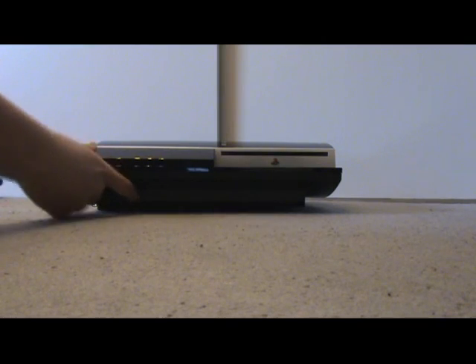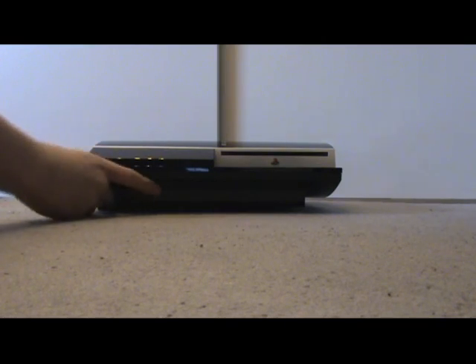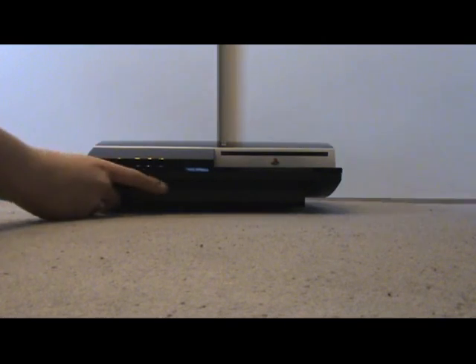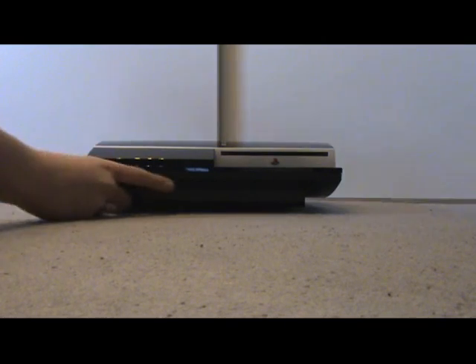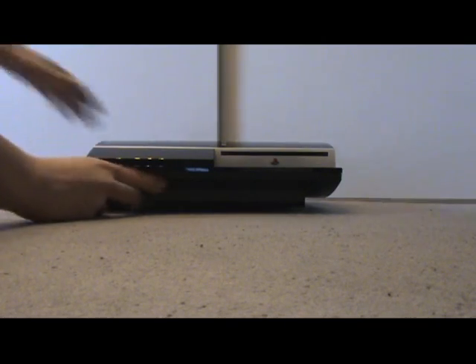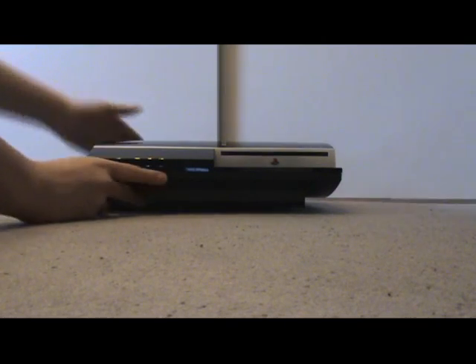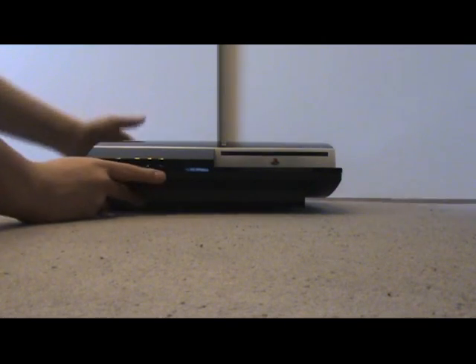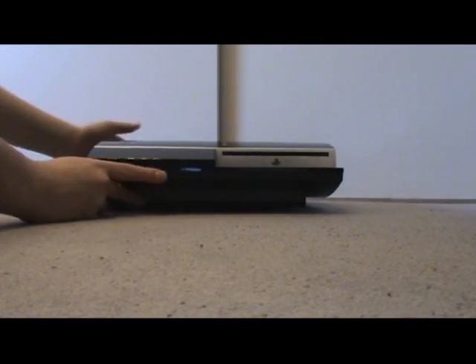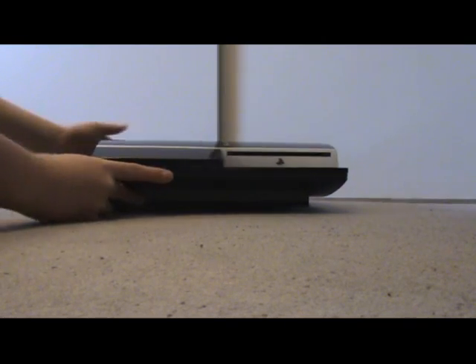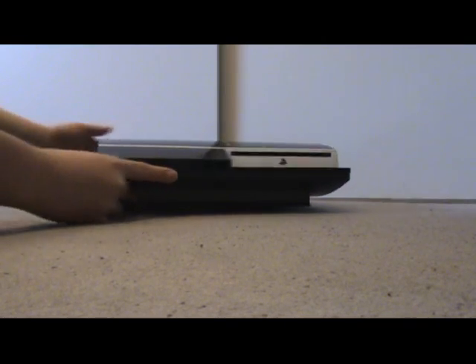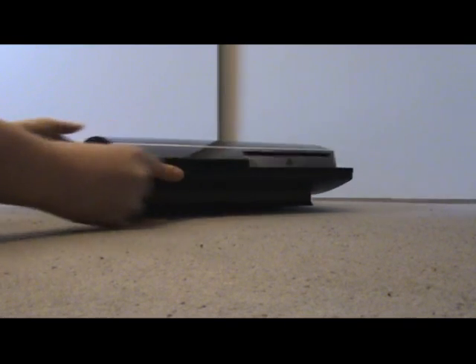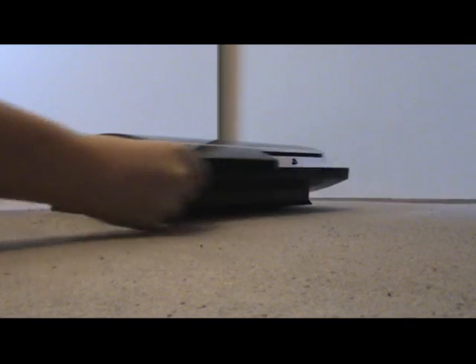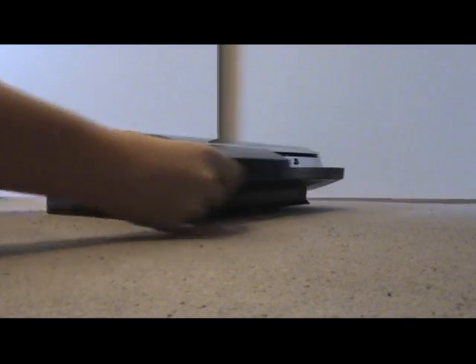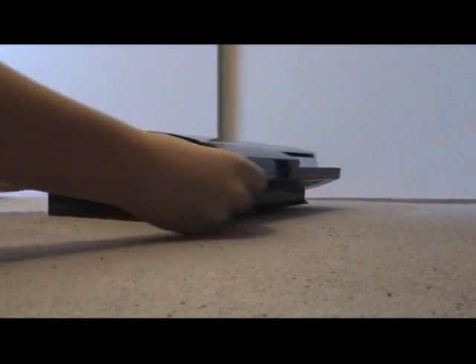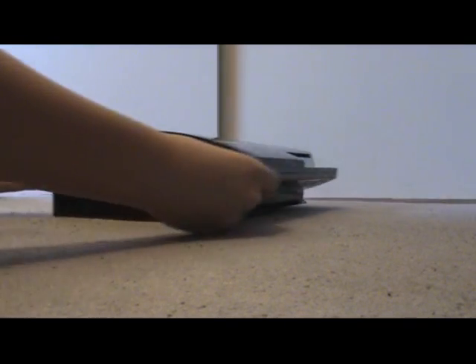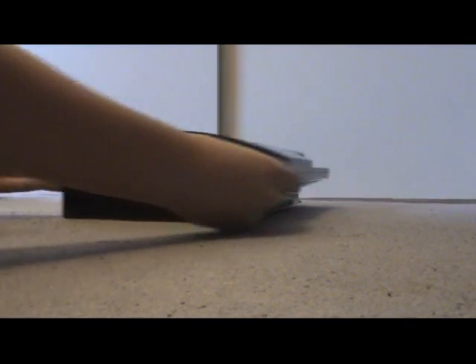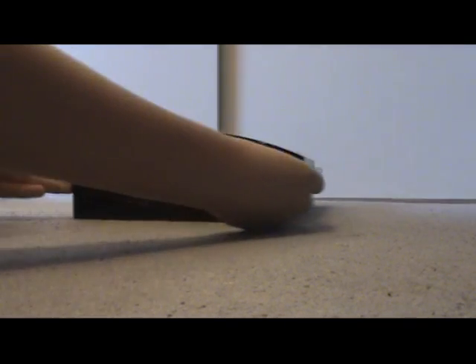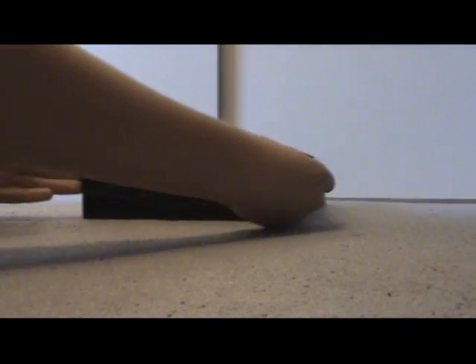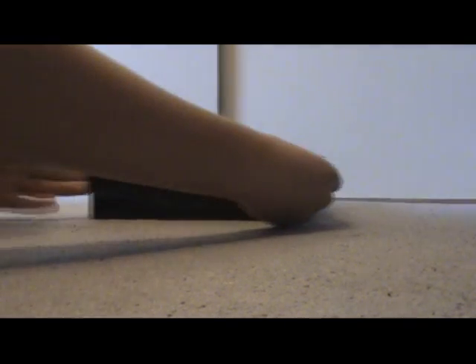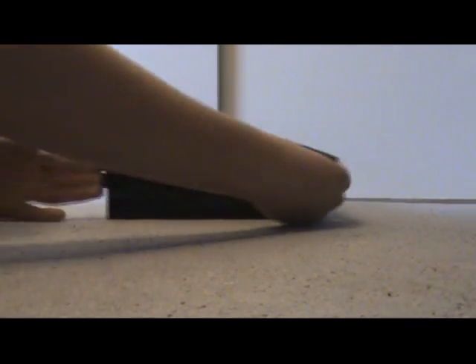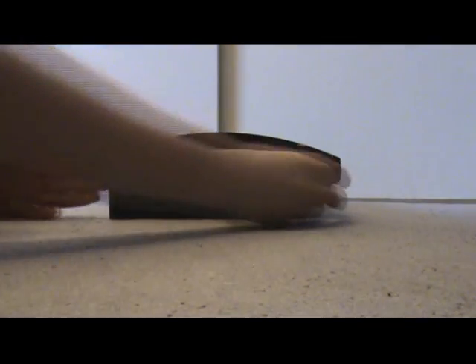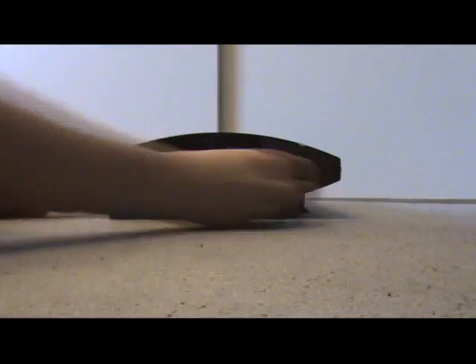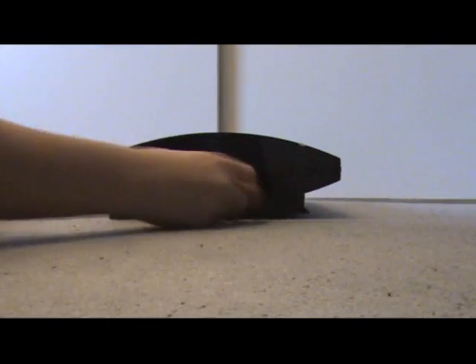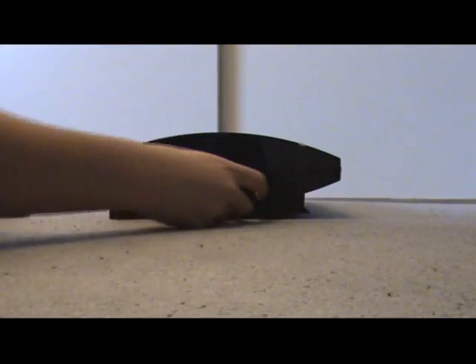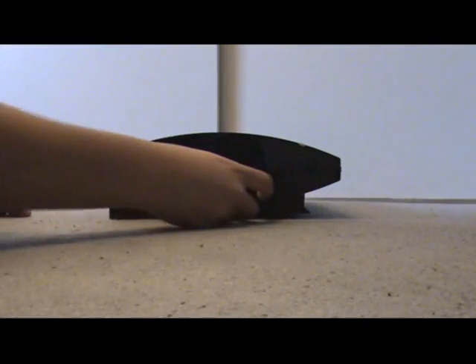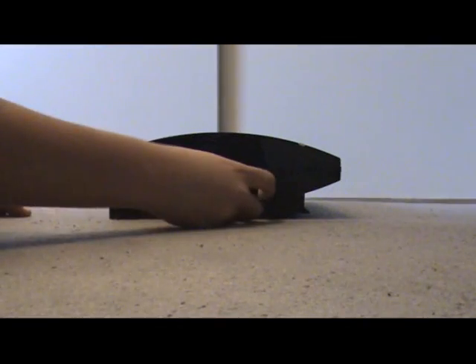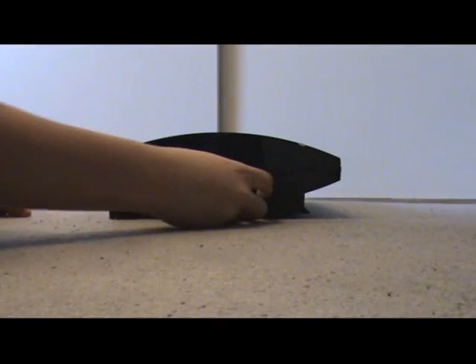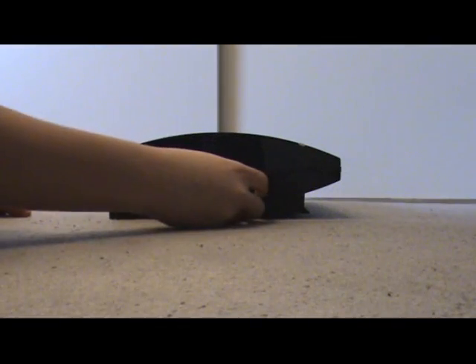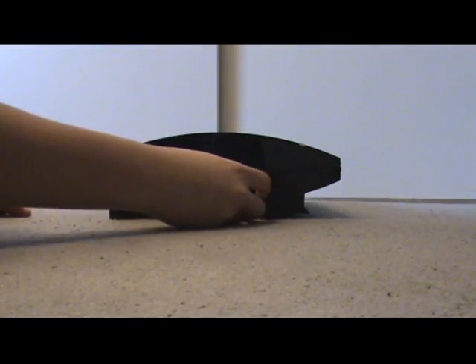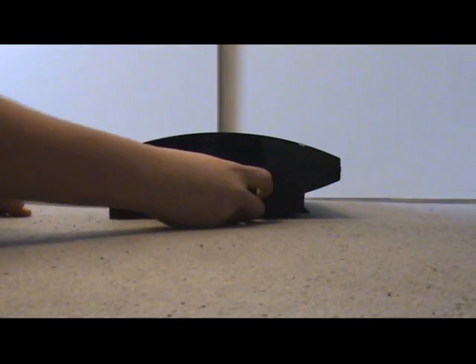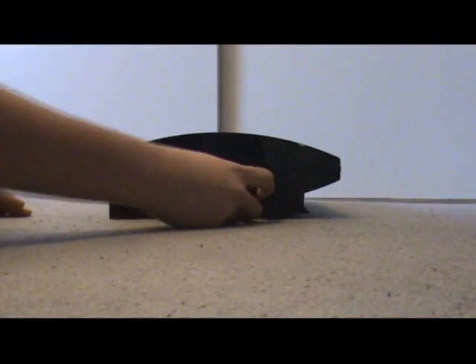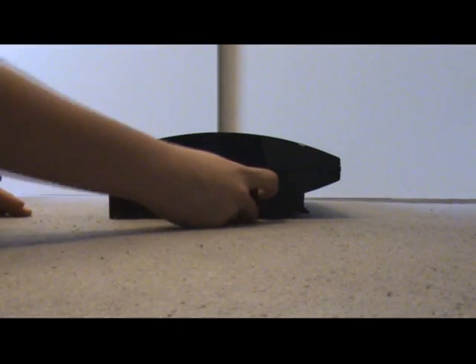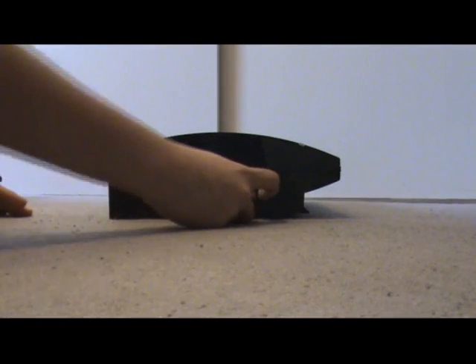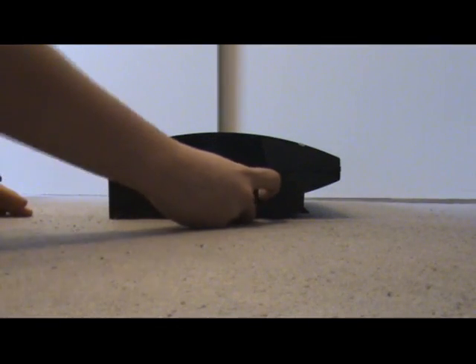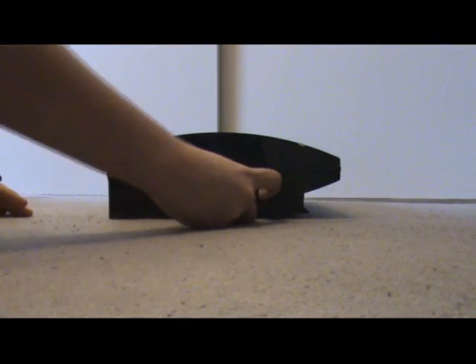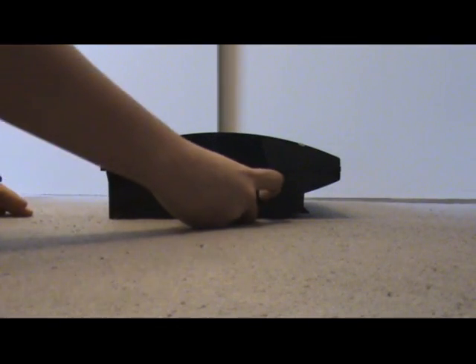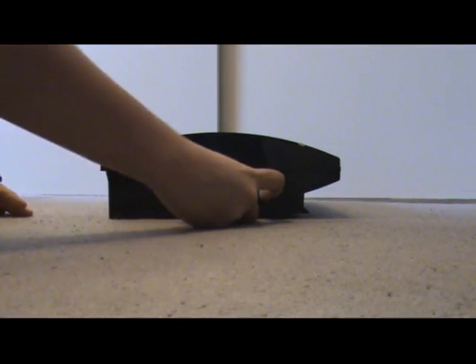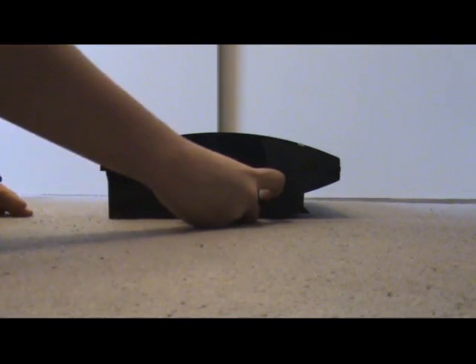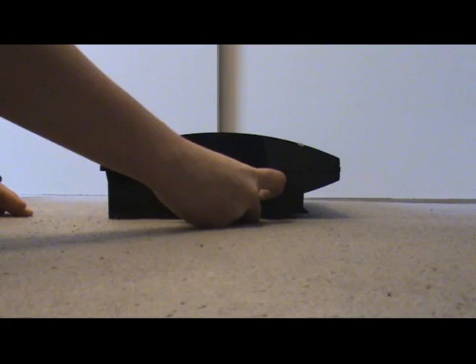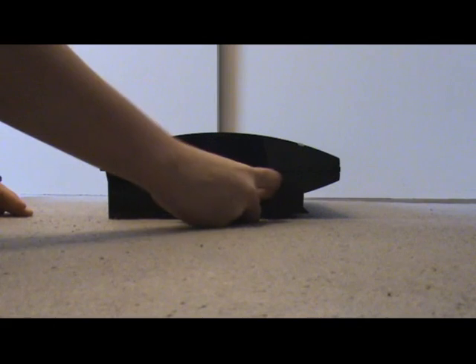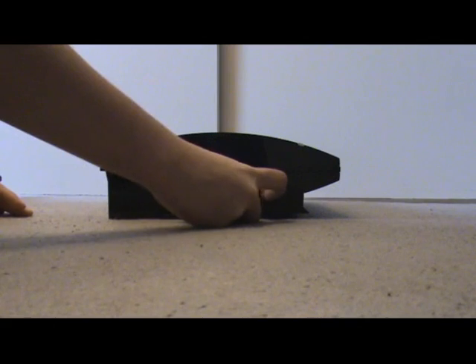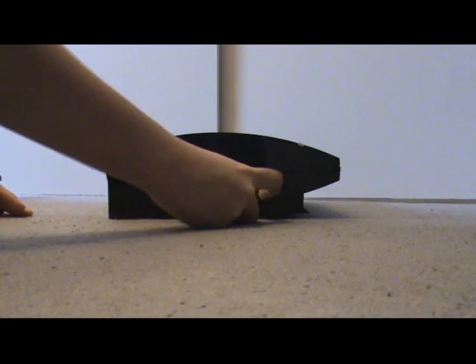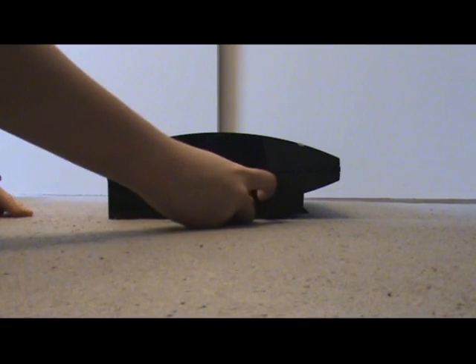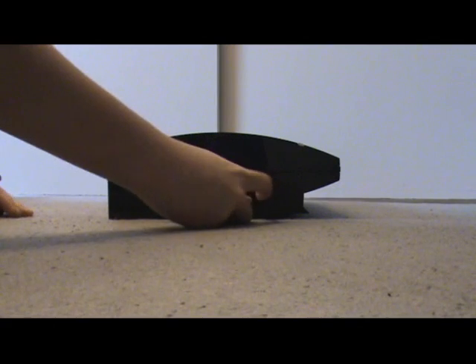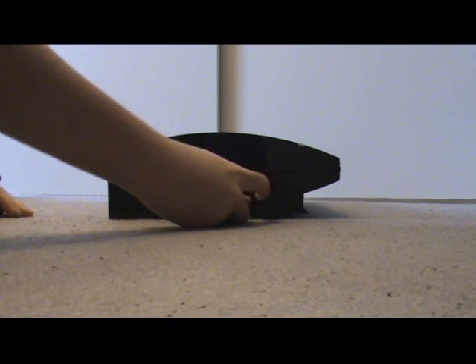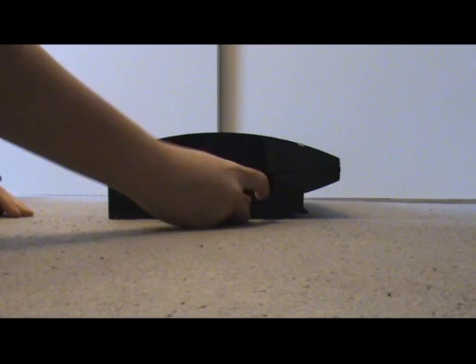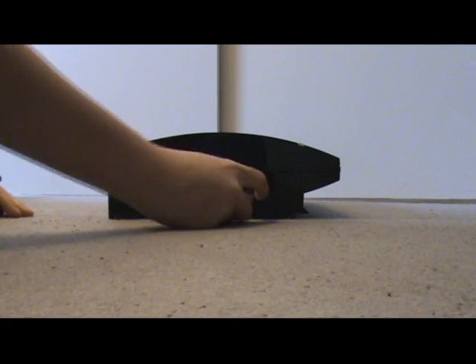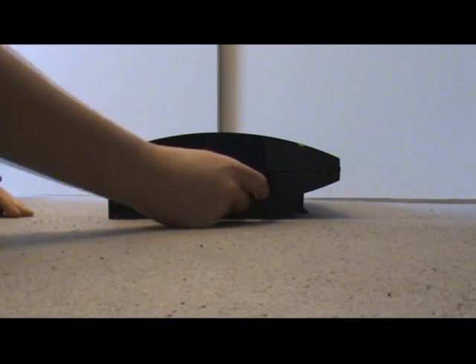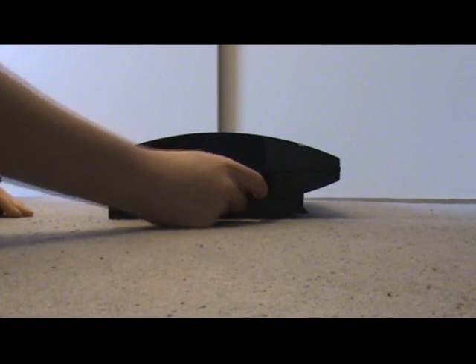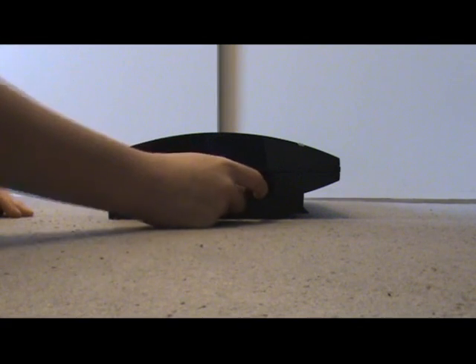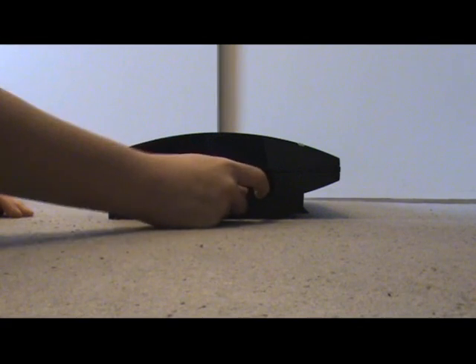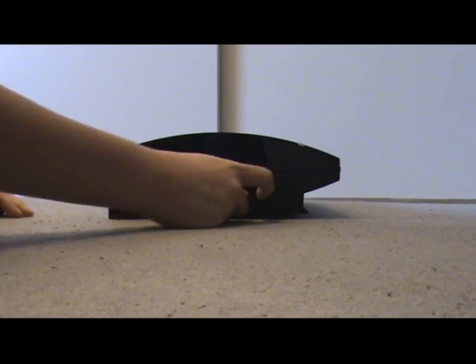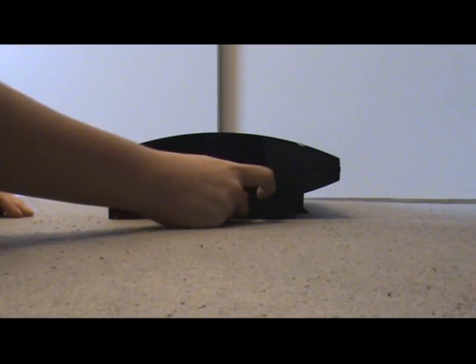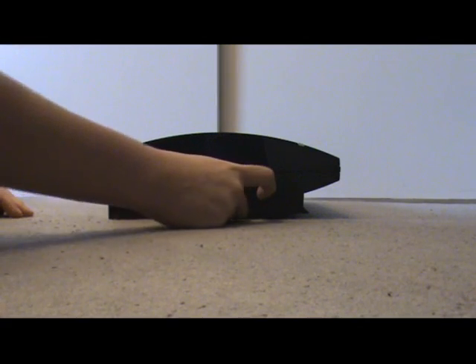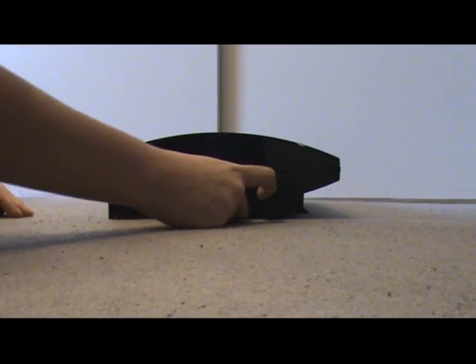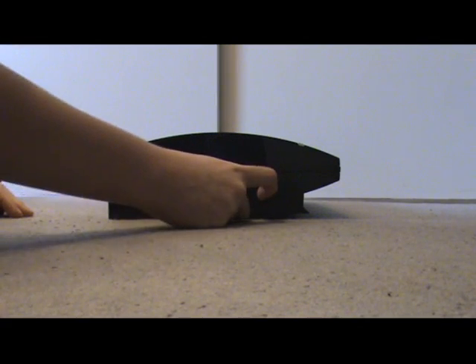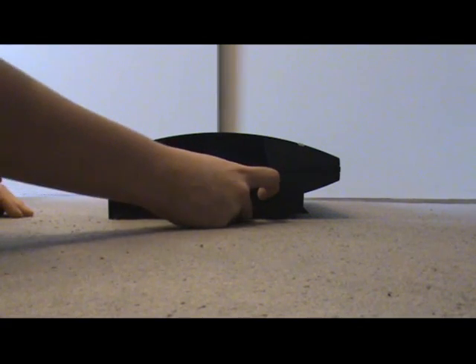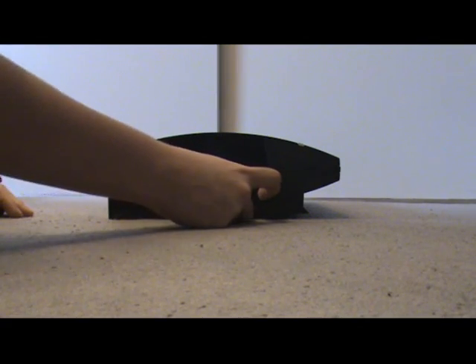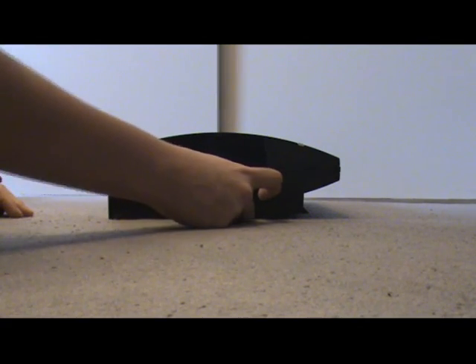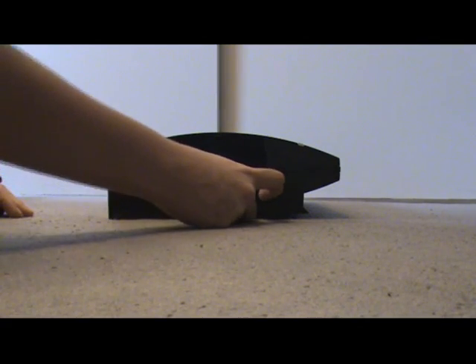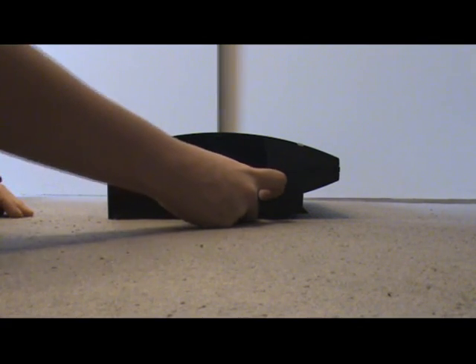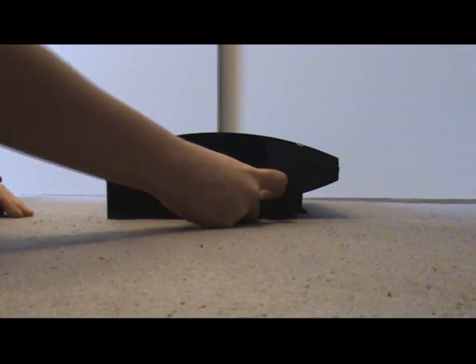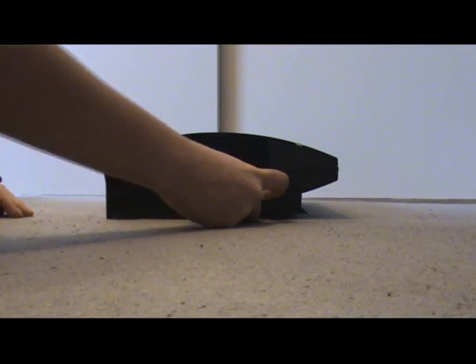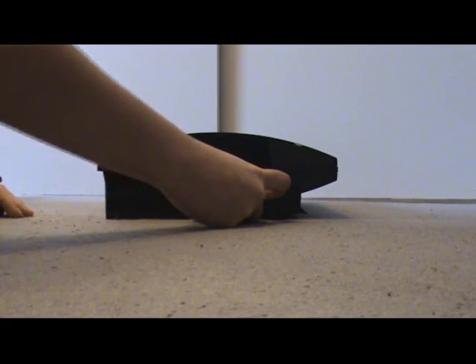I'm actually going to sell this as a broken PS3 — I'll probably get about 60 pounds for it.